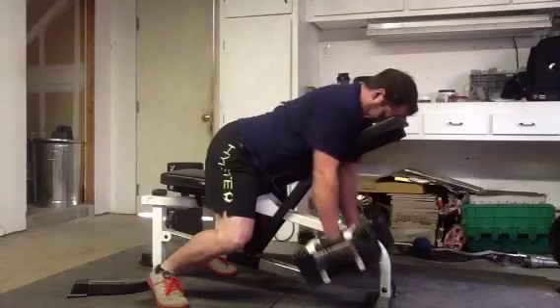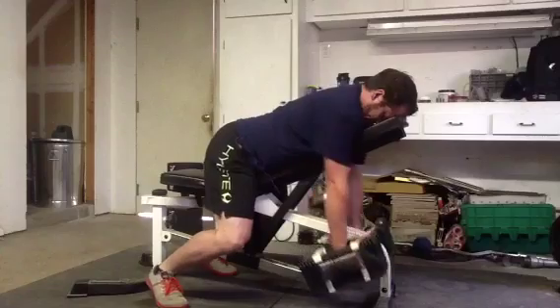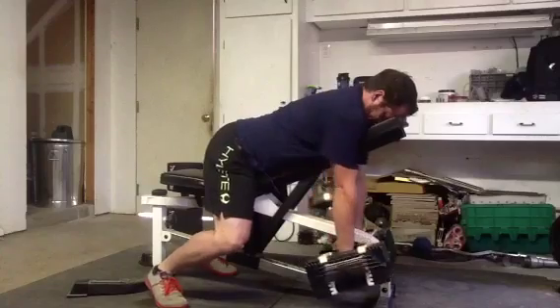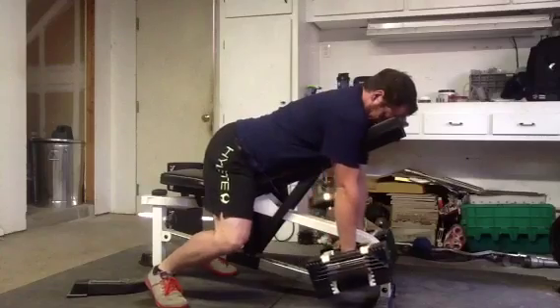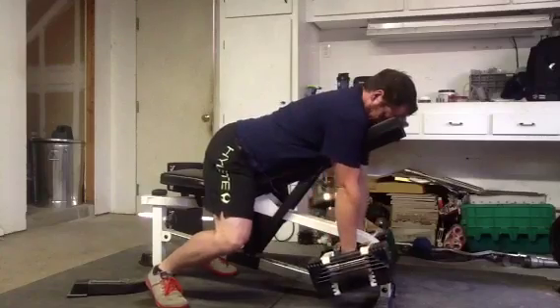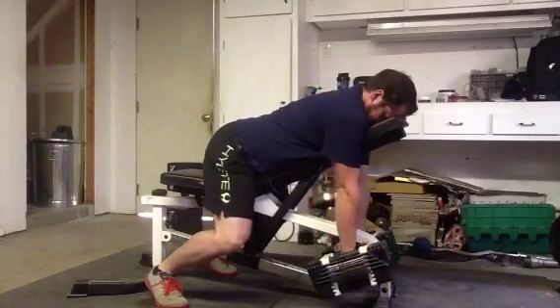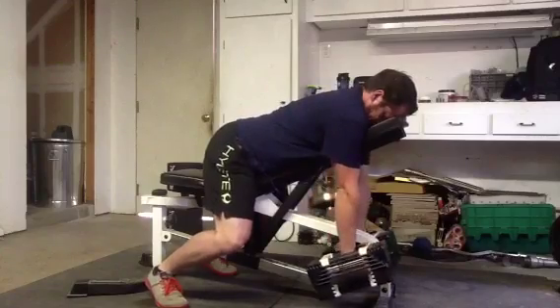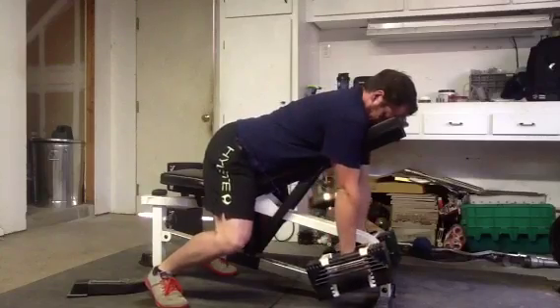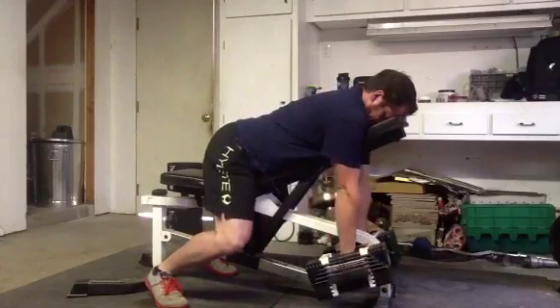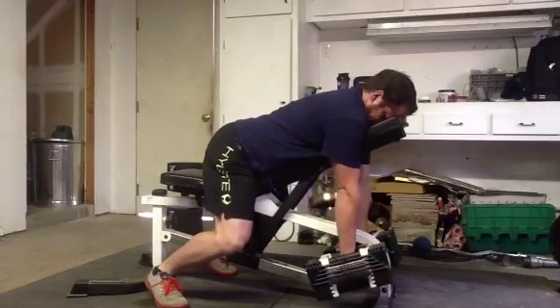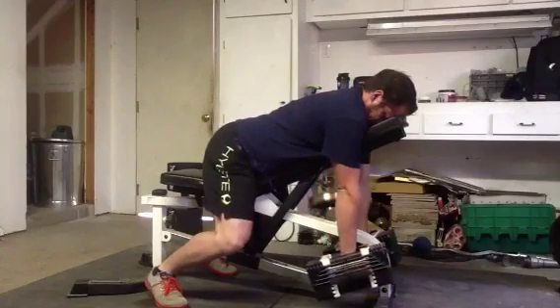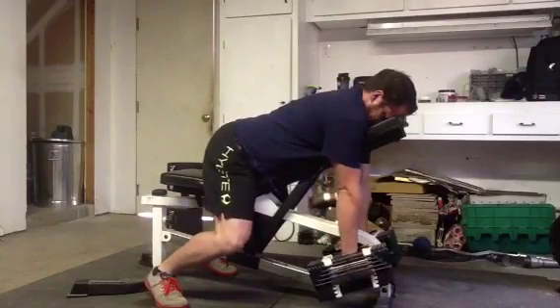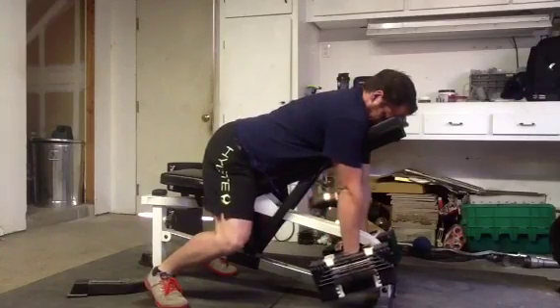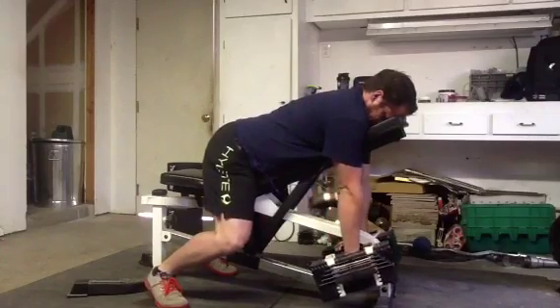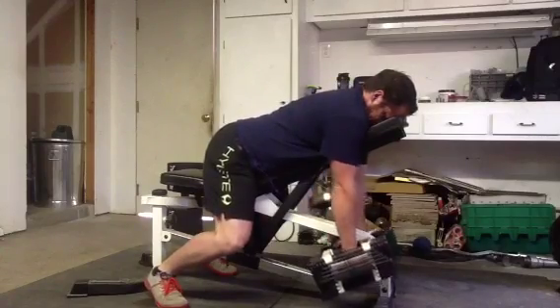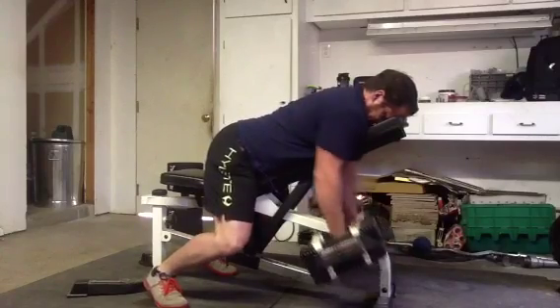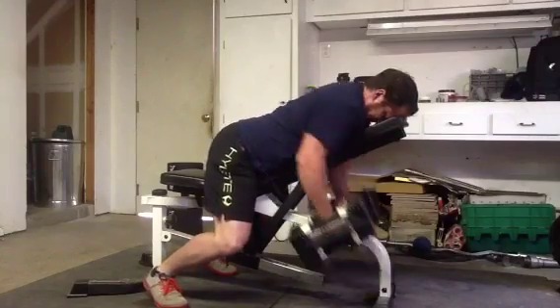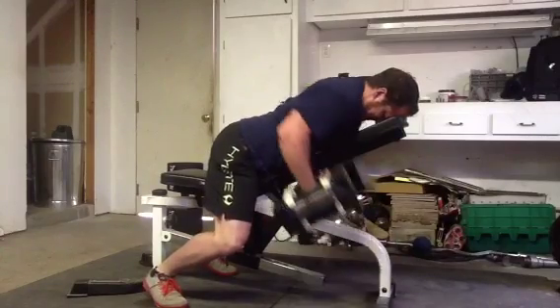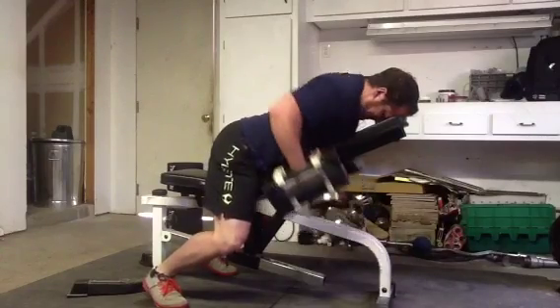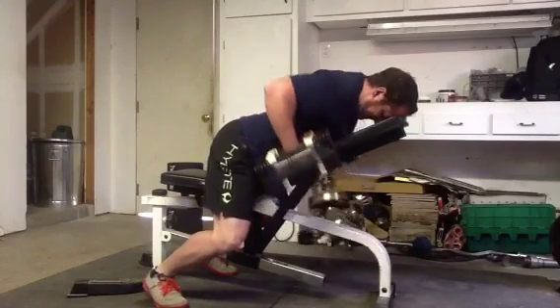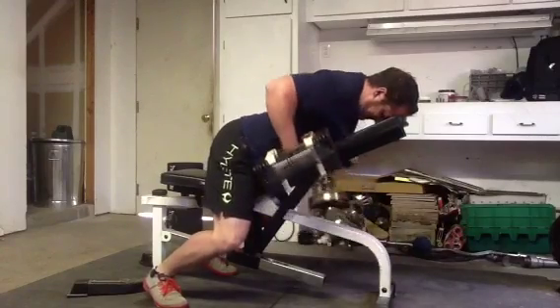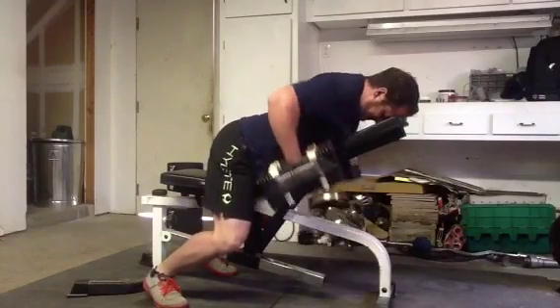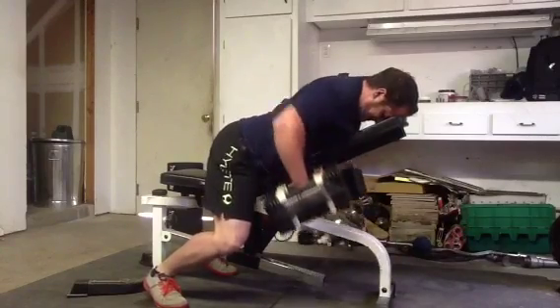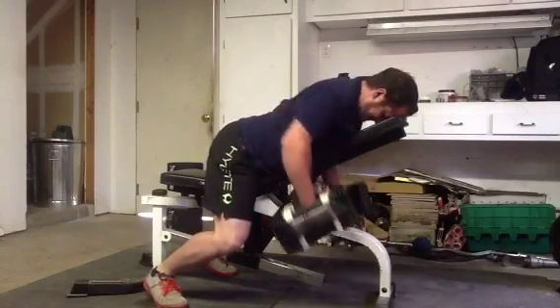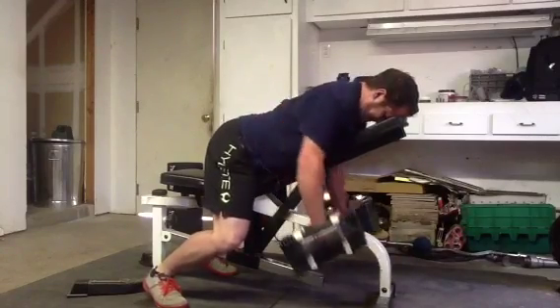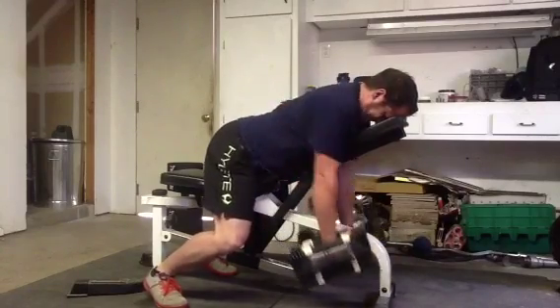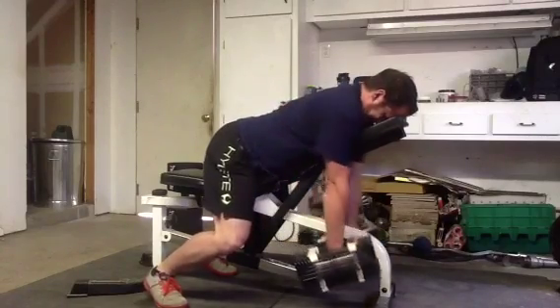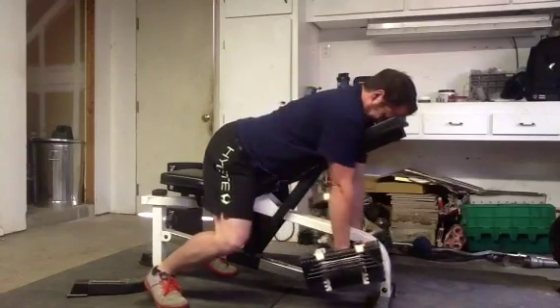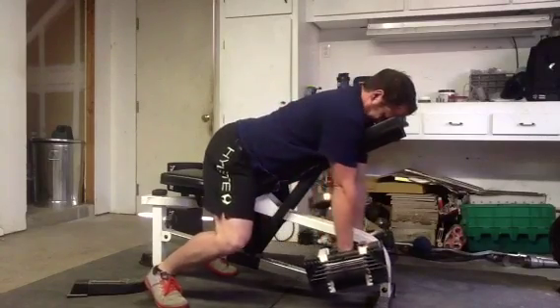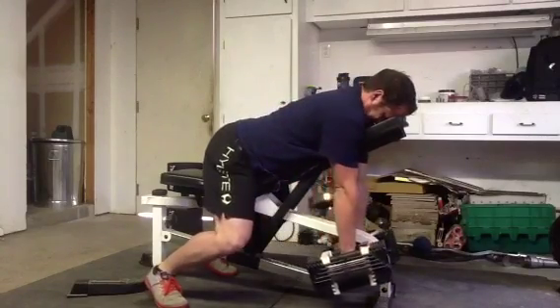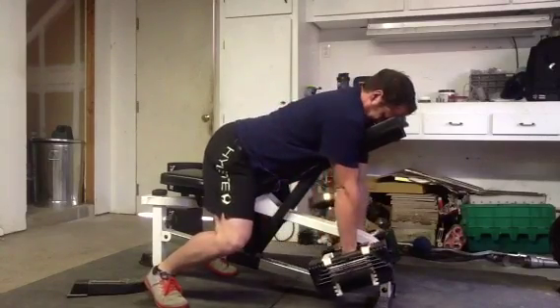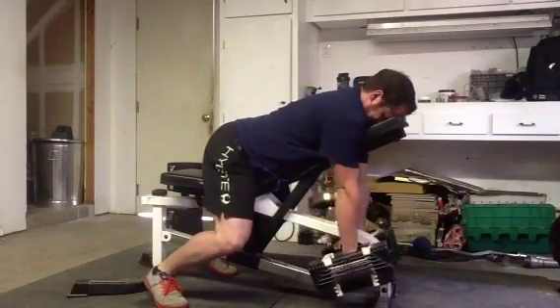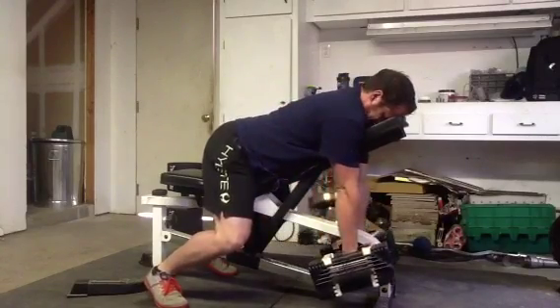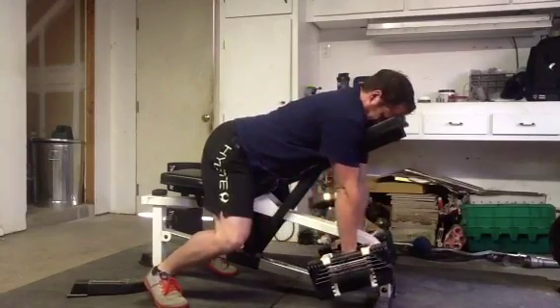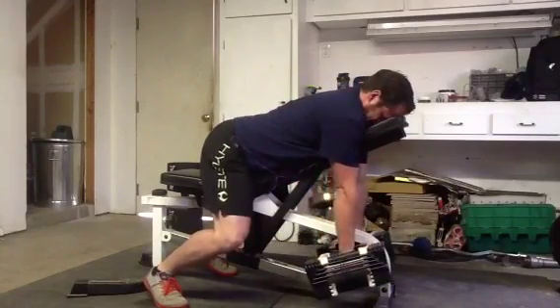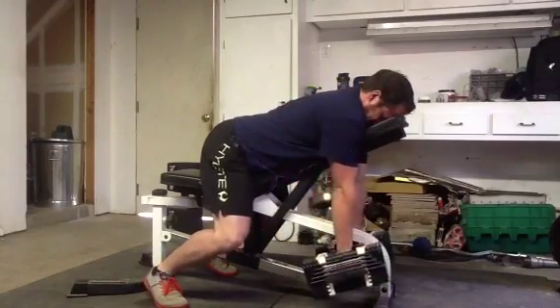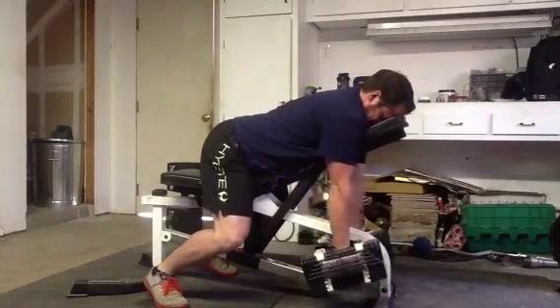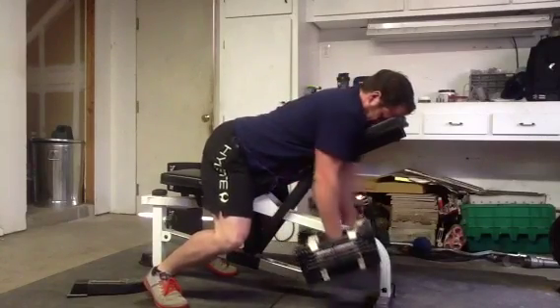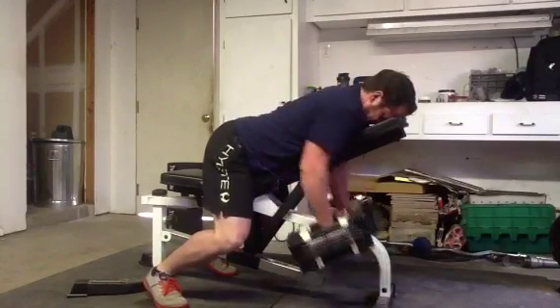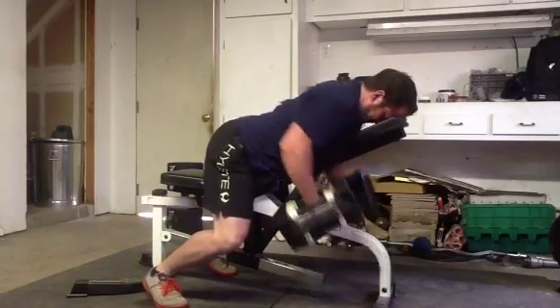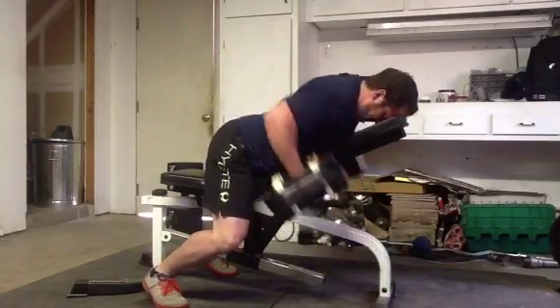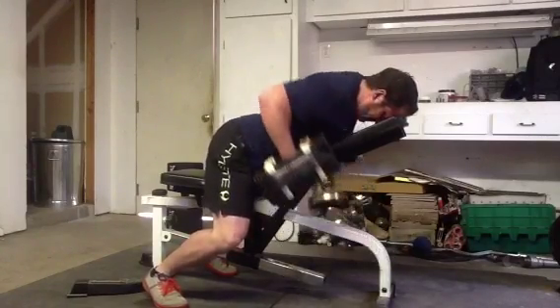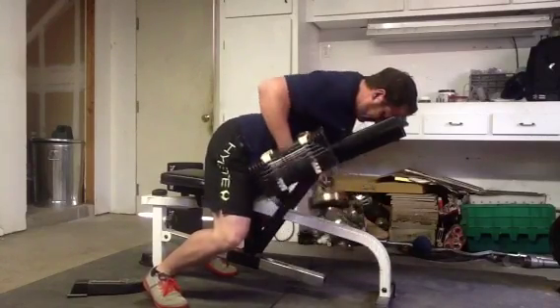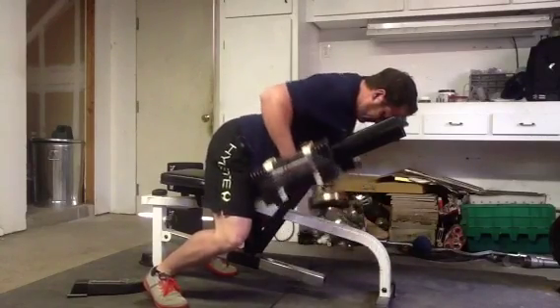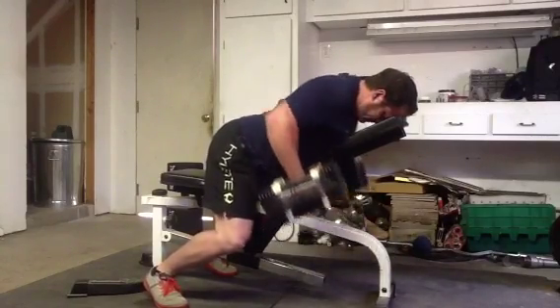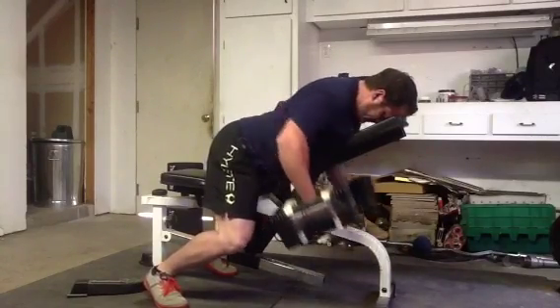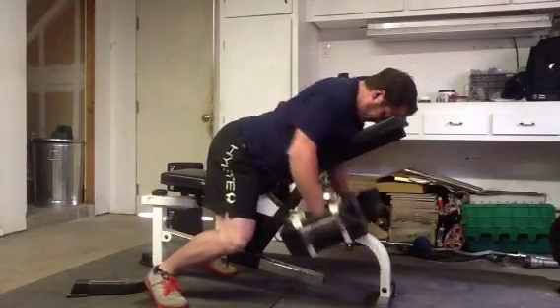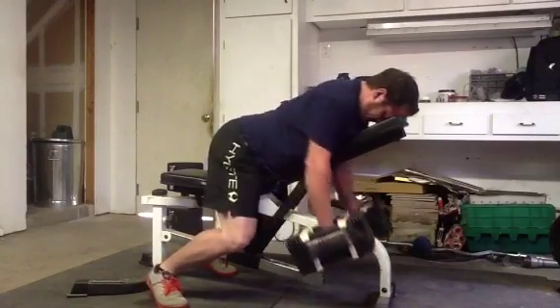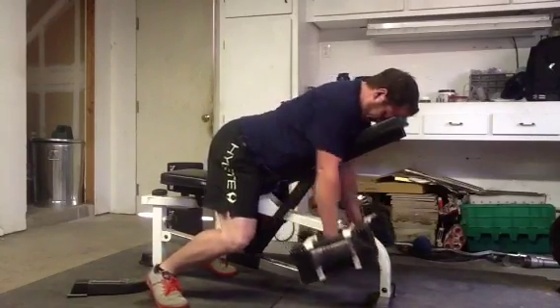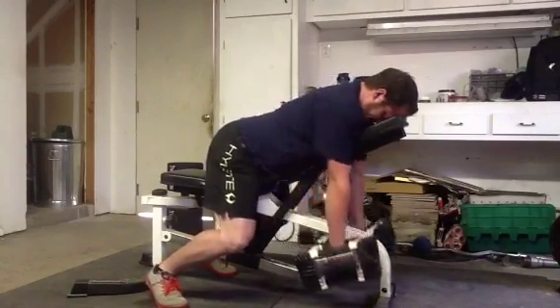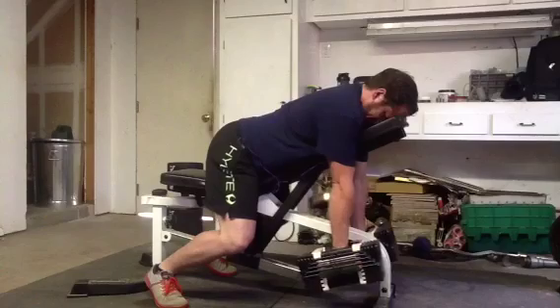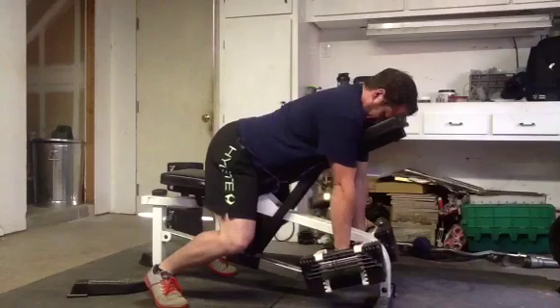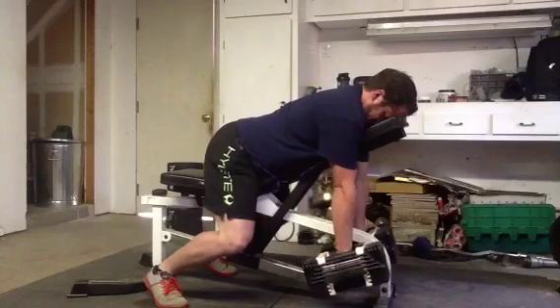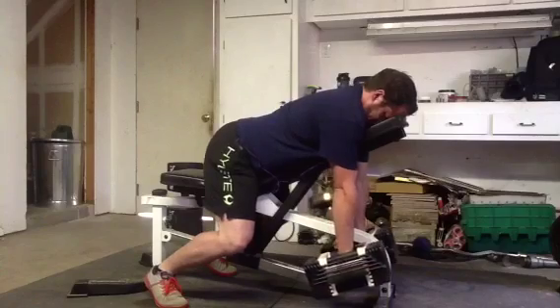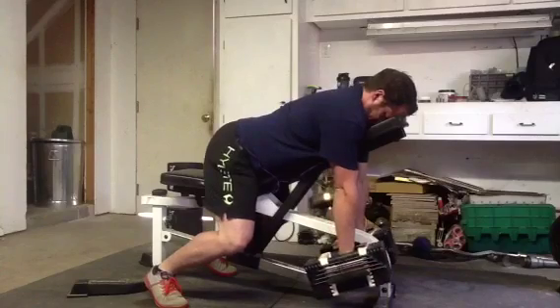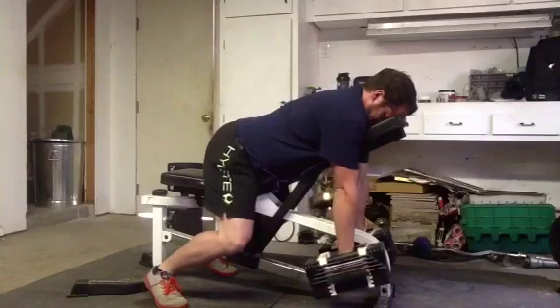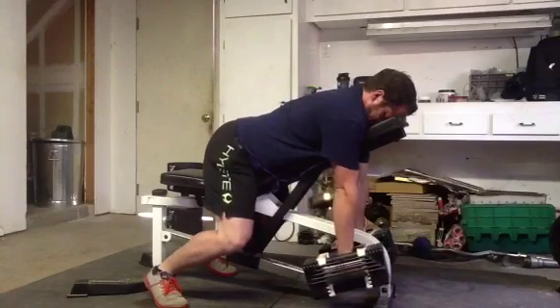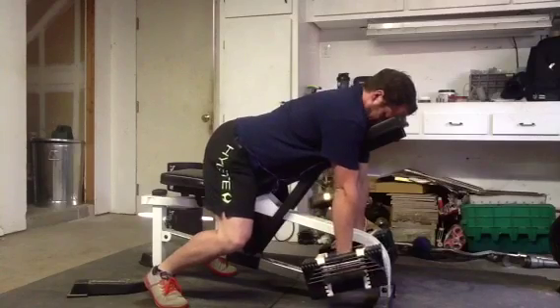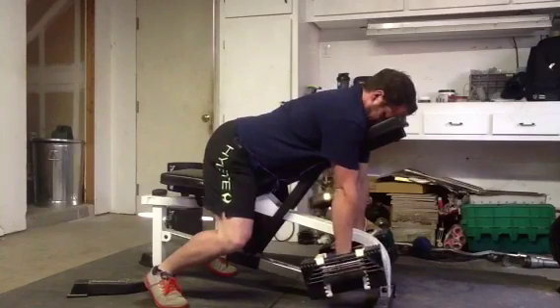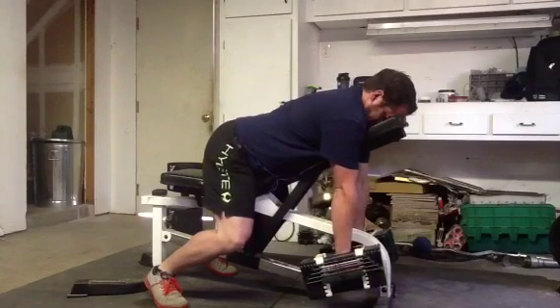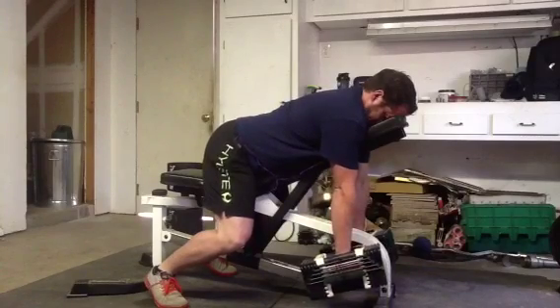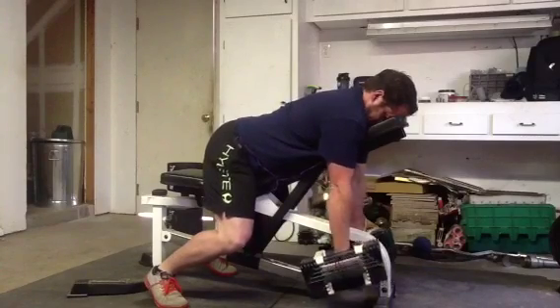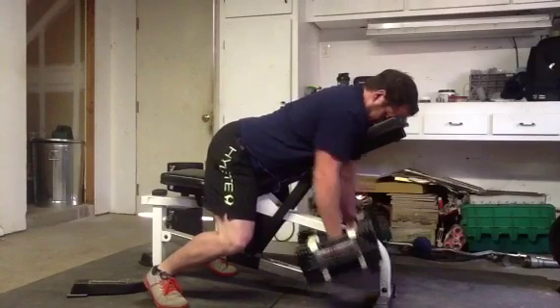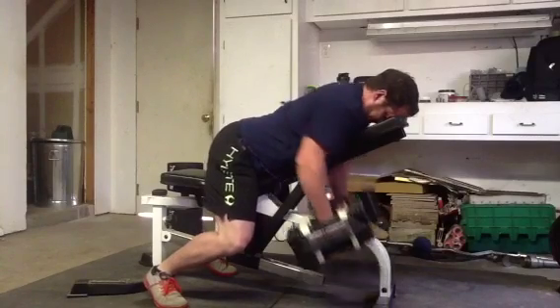And again, it's especially good to get that full squeeze at the top and the hang at the bottom to get the most stimulus instead of just kind of throwing weight around.